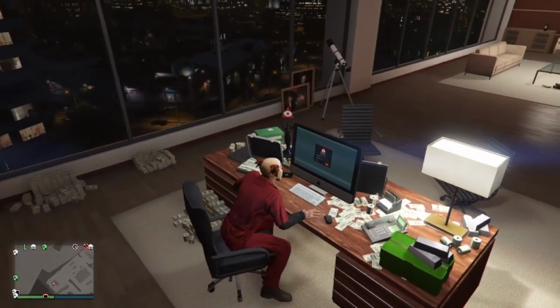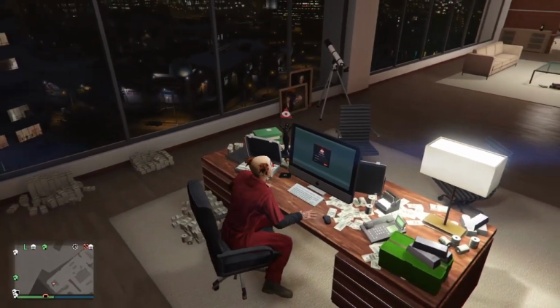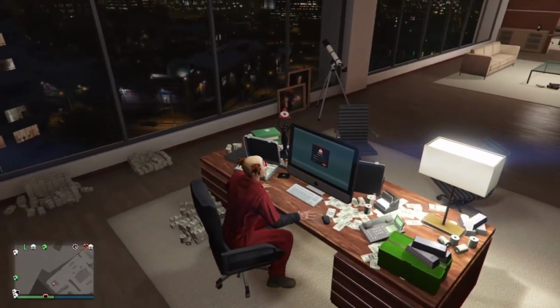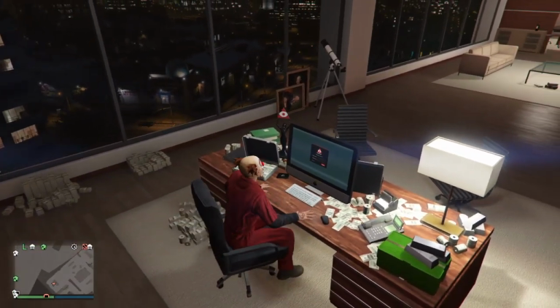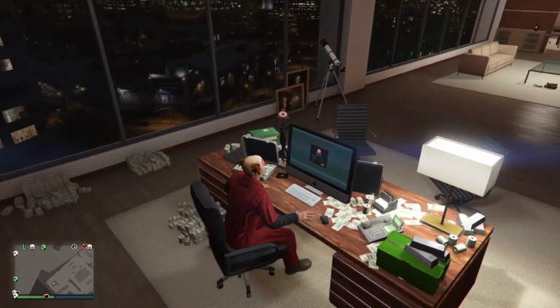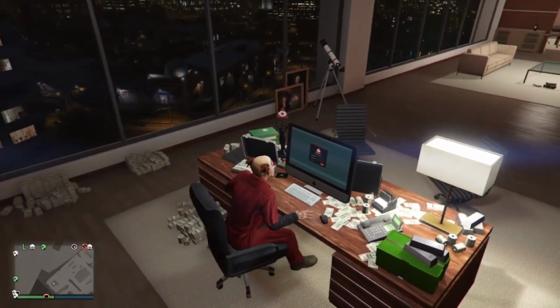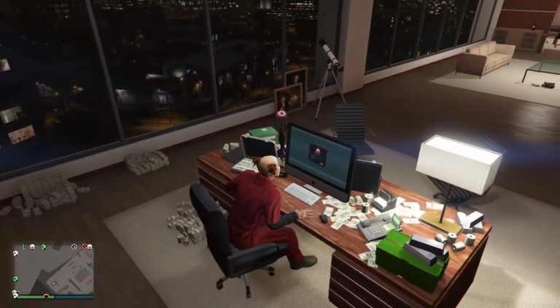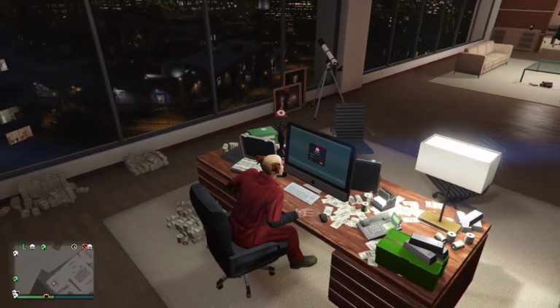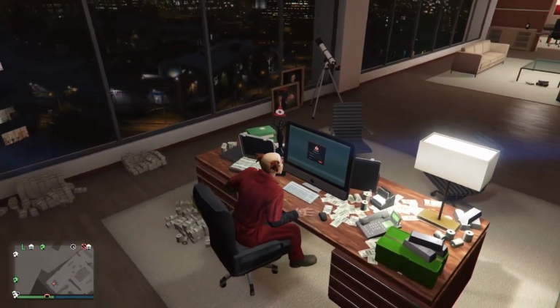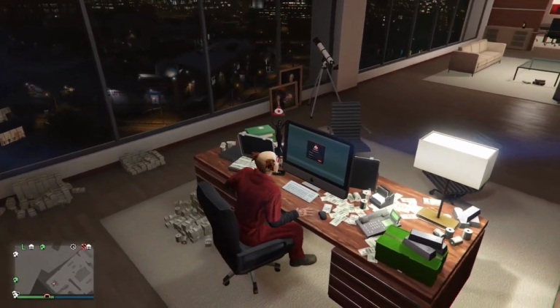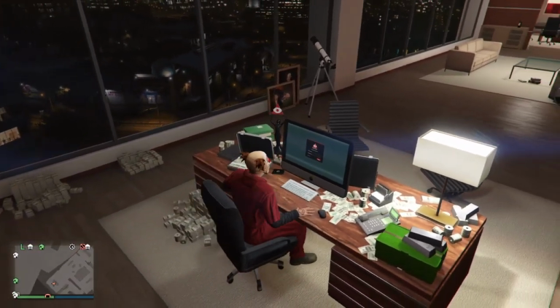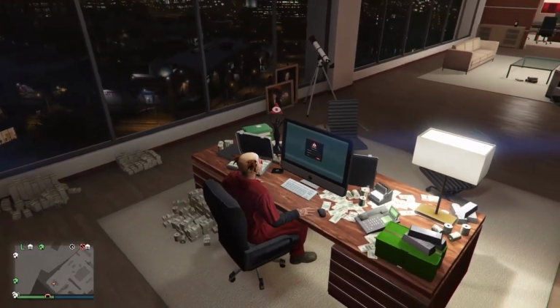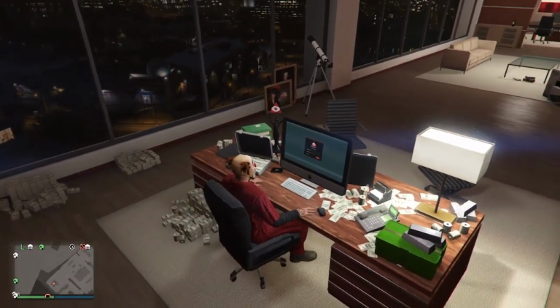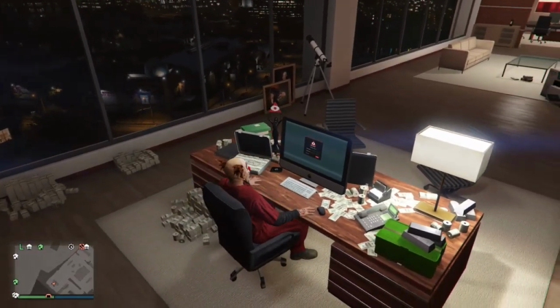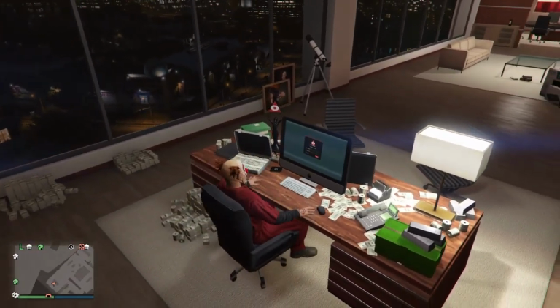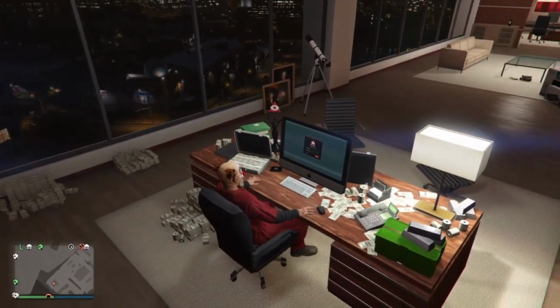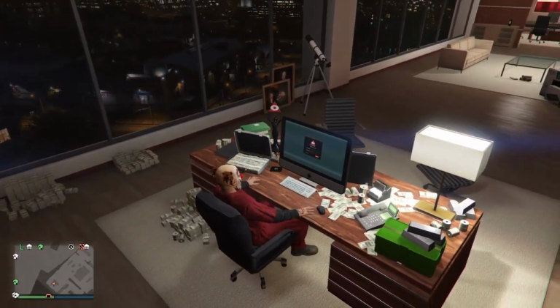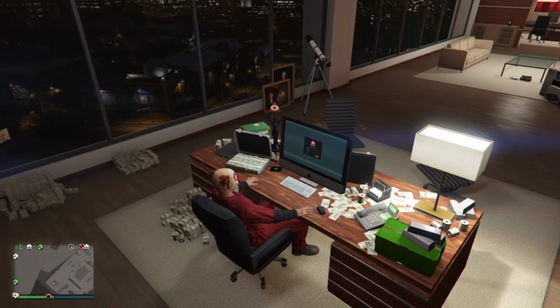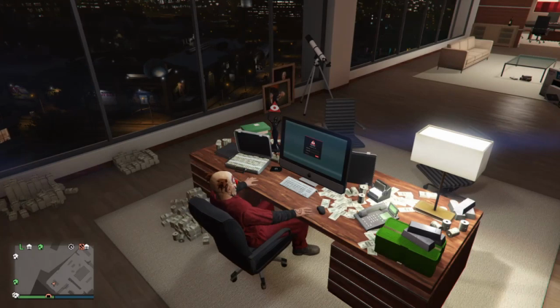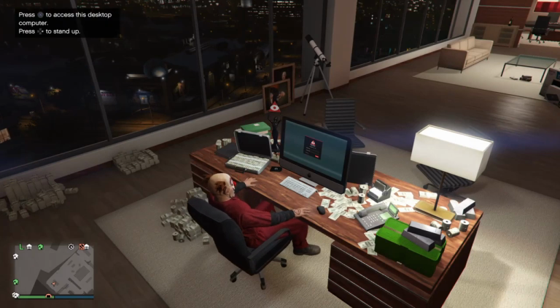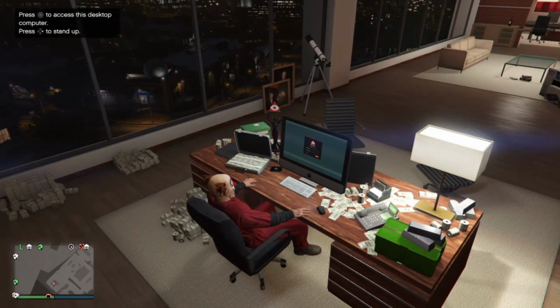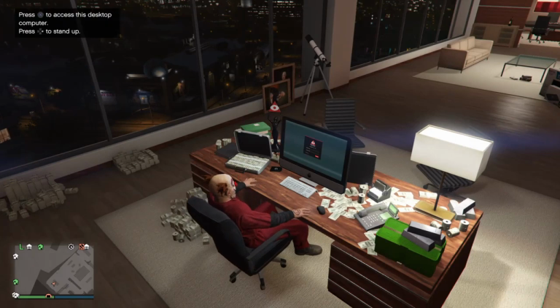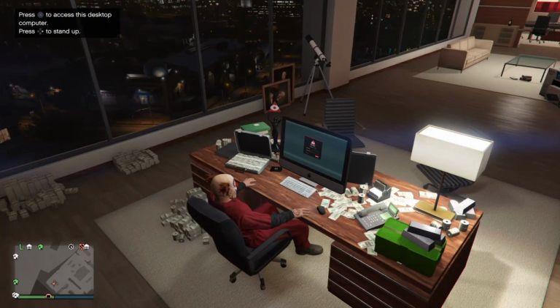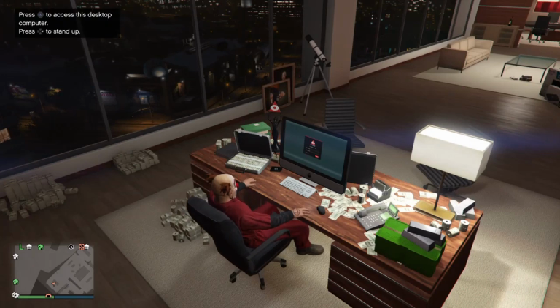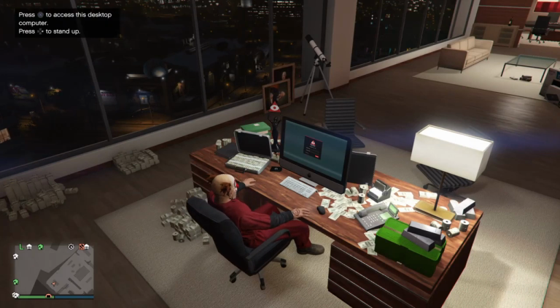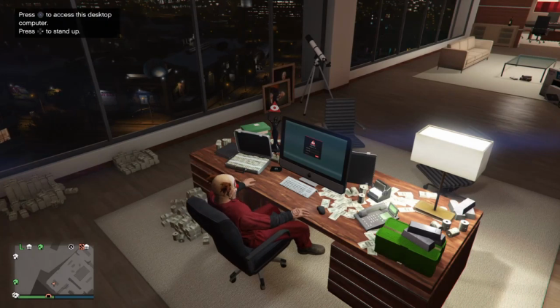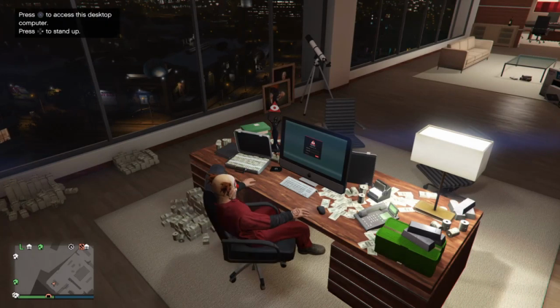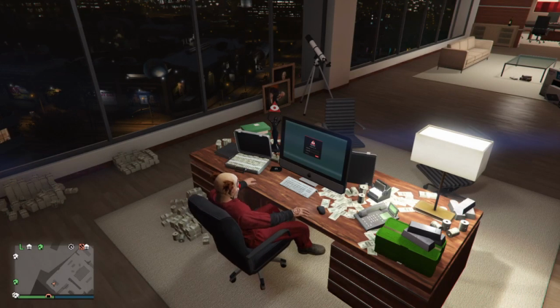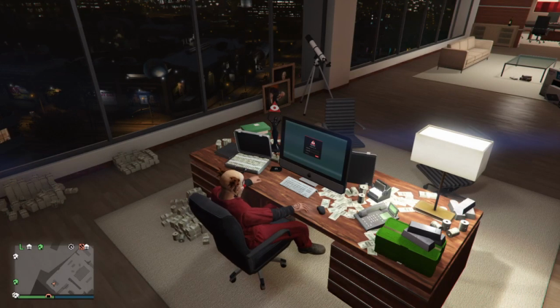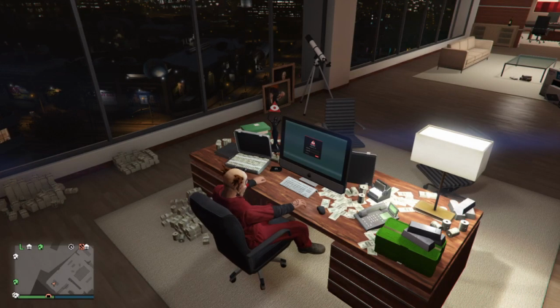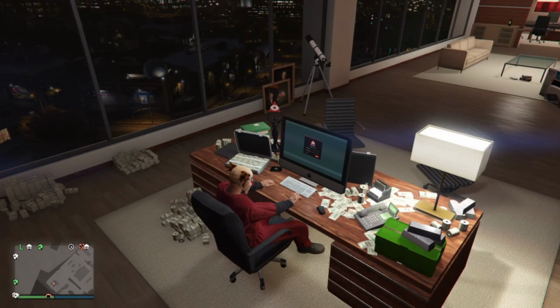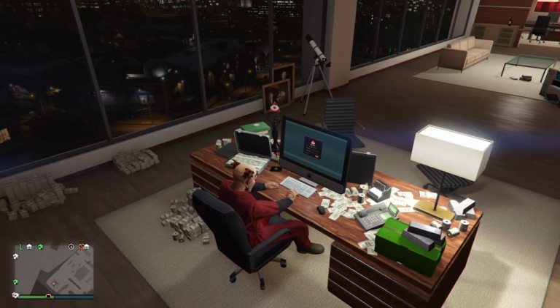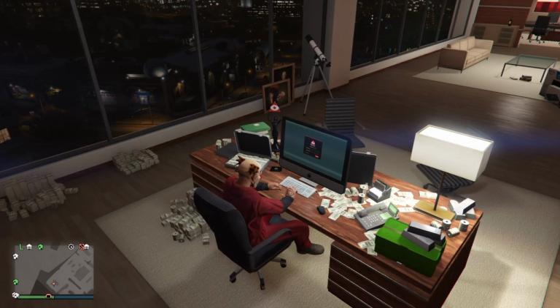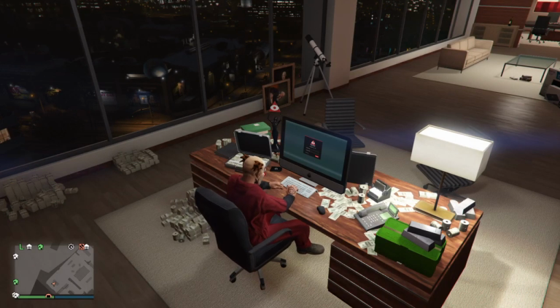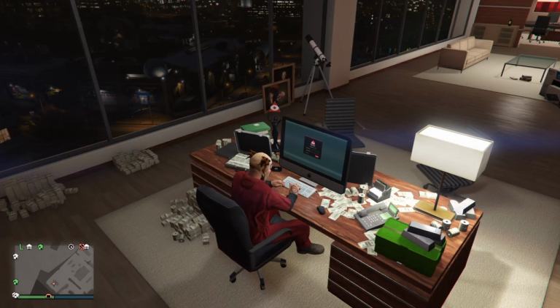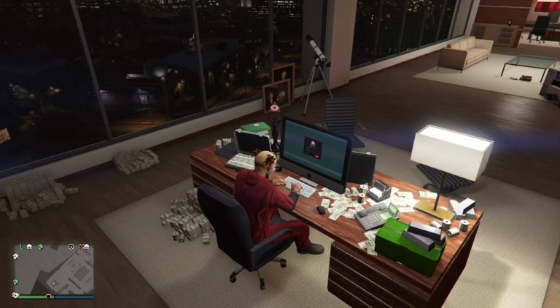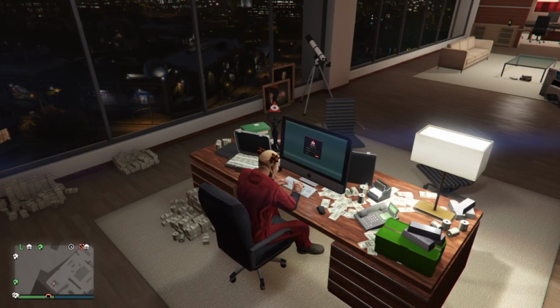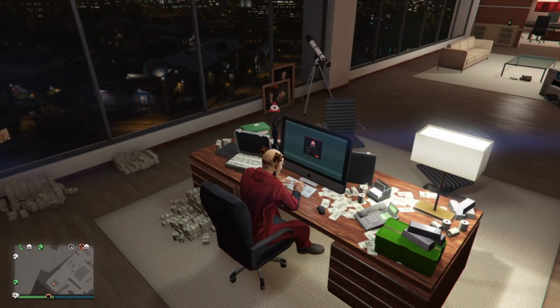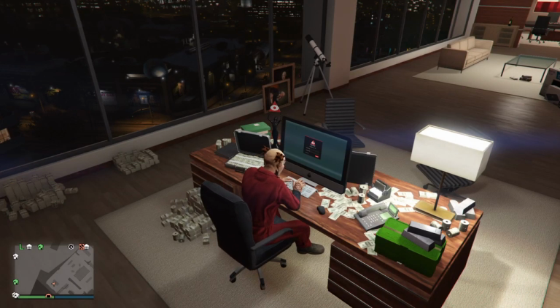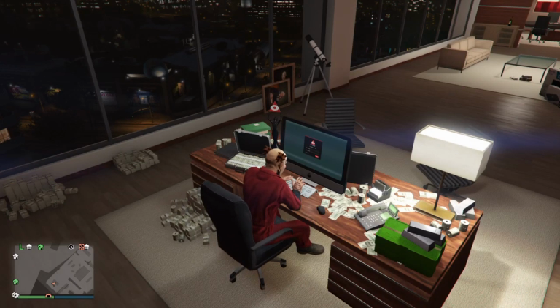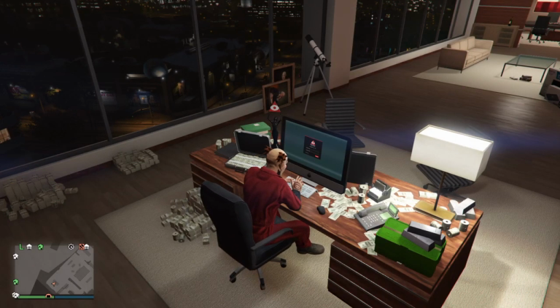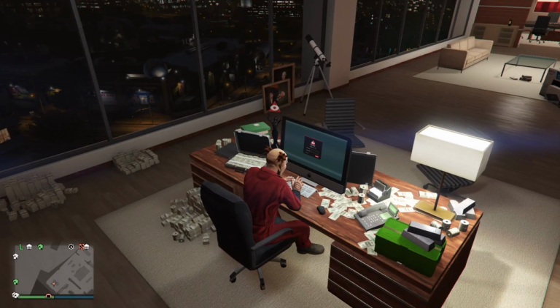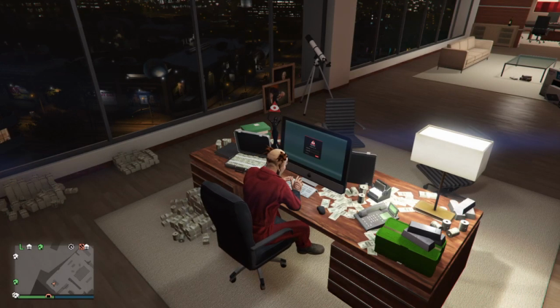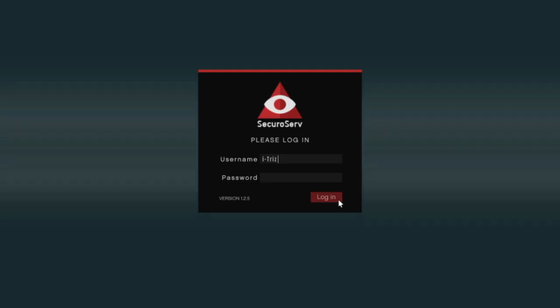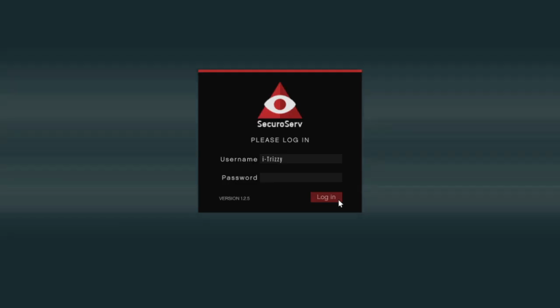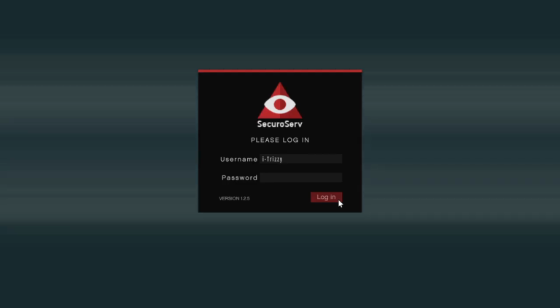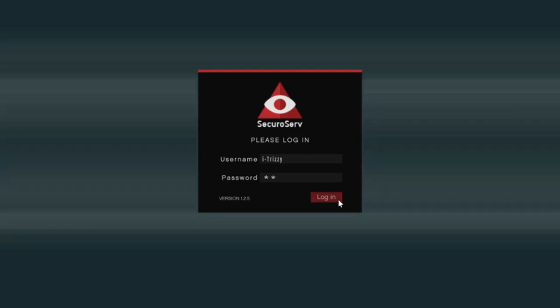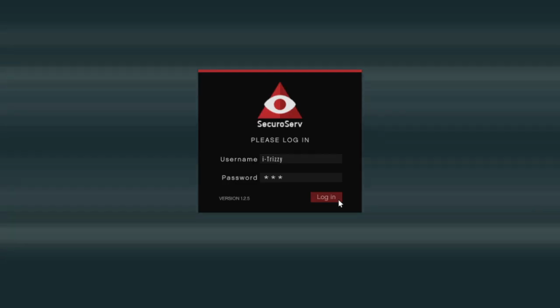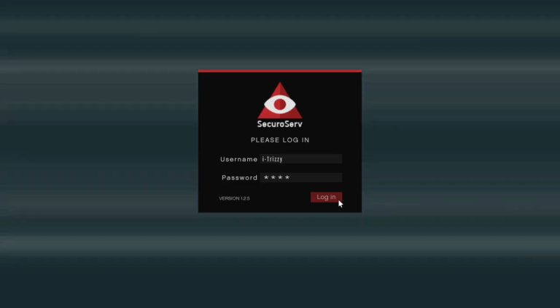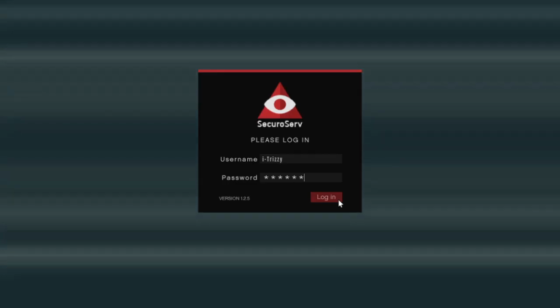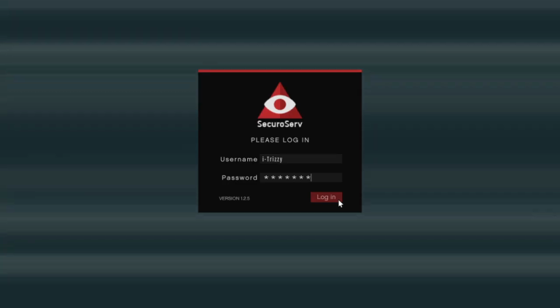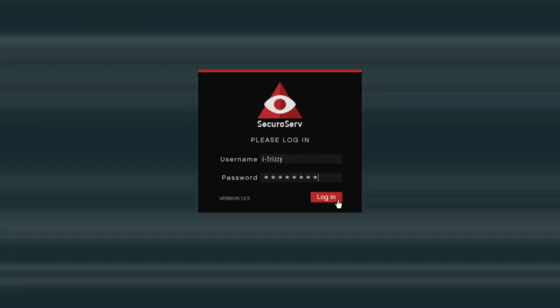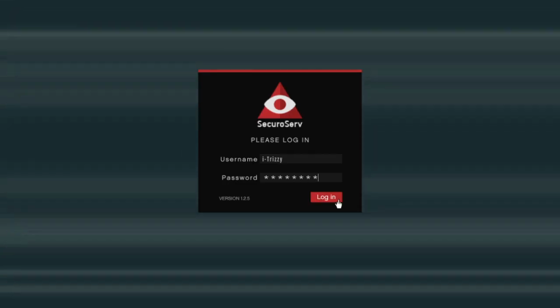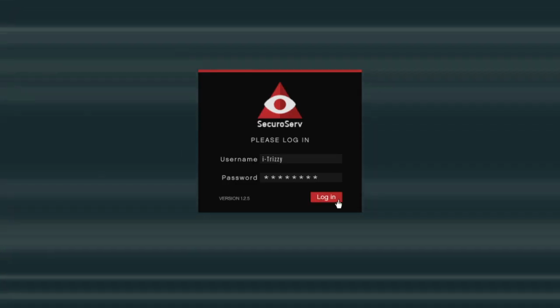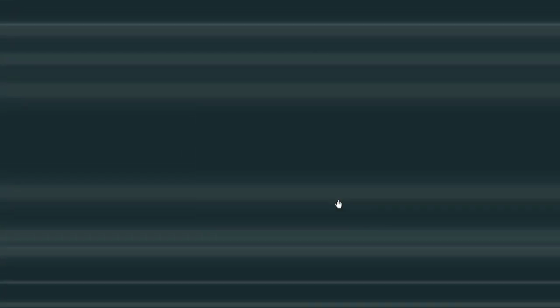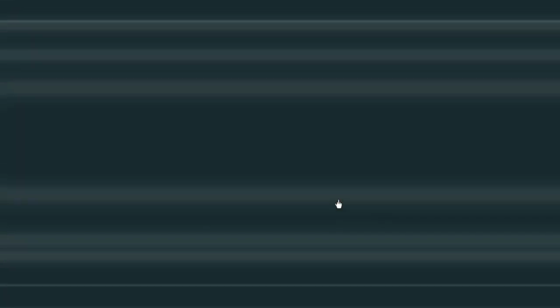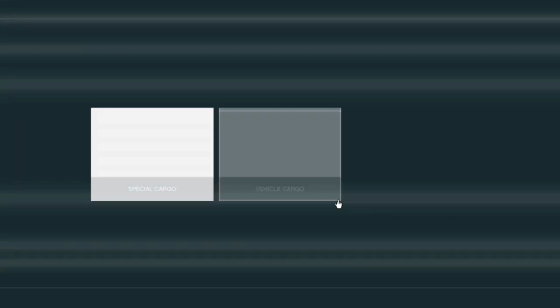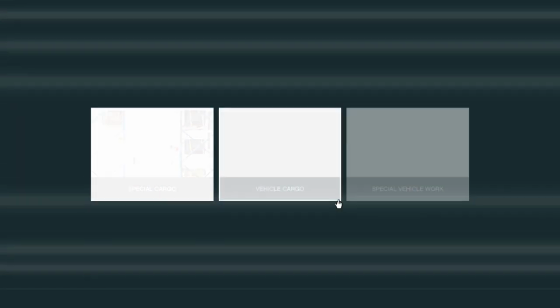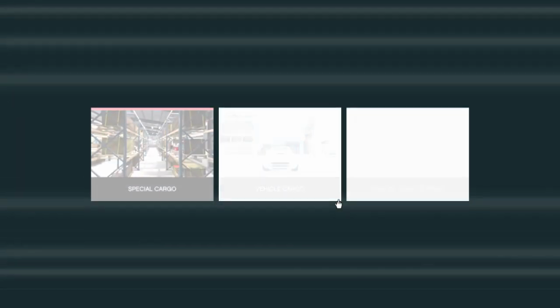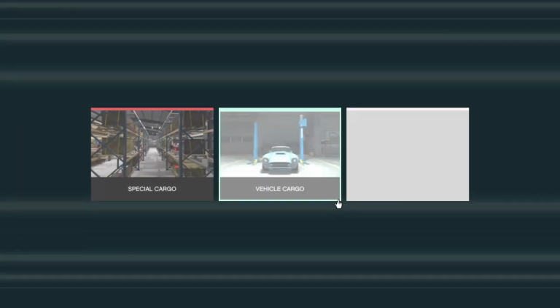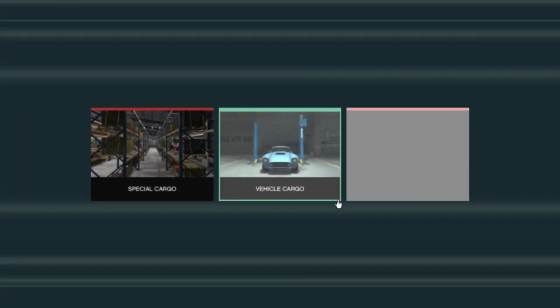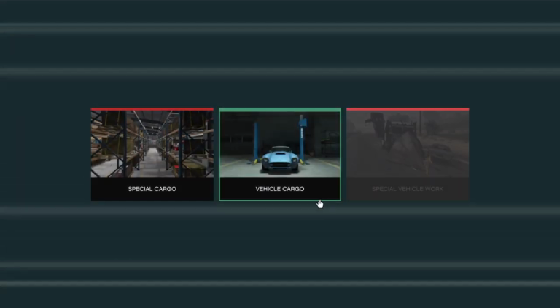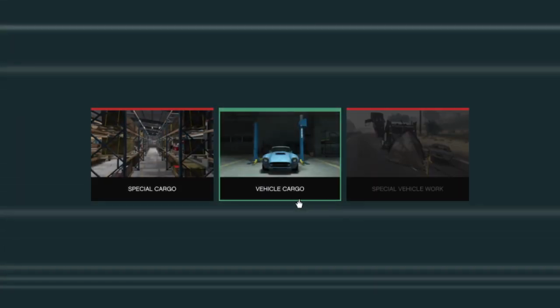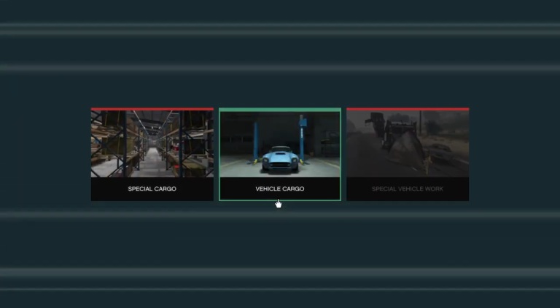Once you walk into your office, there's going to be a computer that you have to sit down at and boot up. As you can see right here on PS4, you simply press right on the D-pad, press X, and you're going to log into the system.